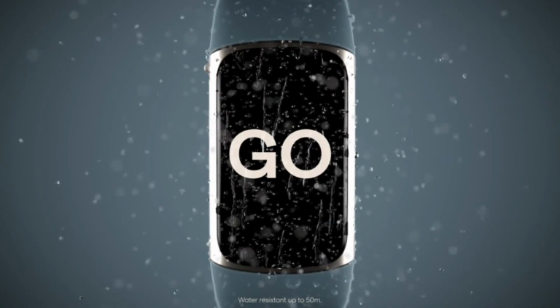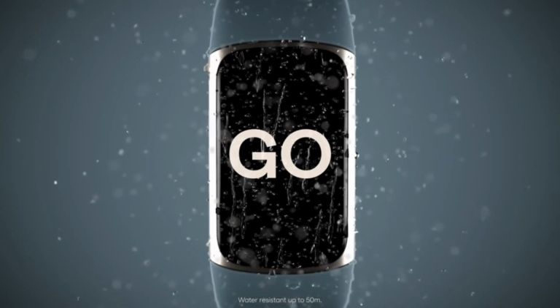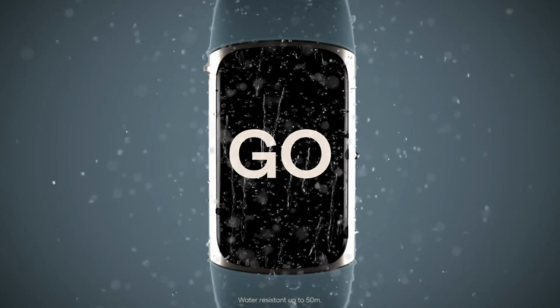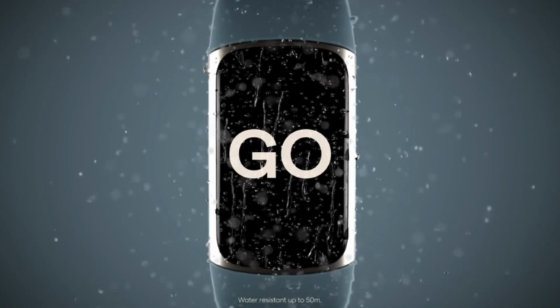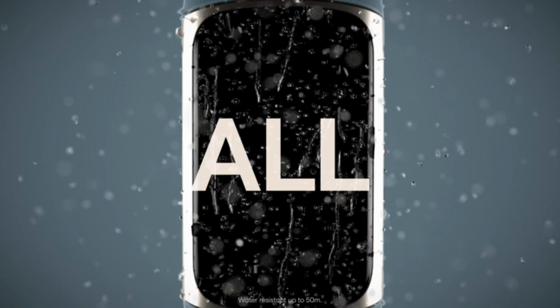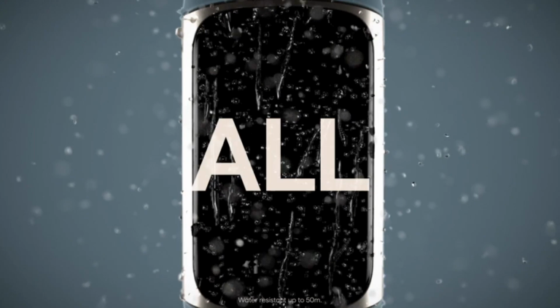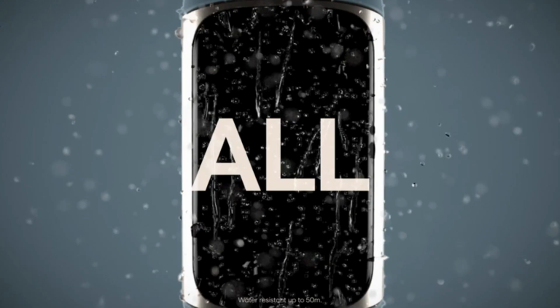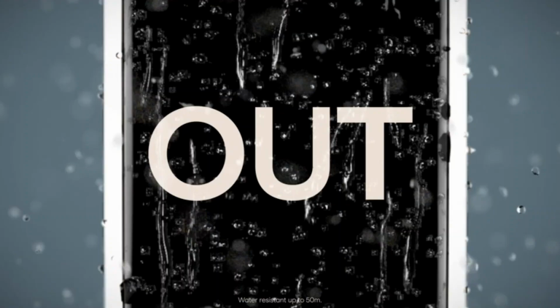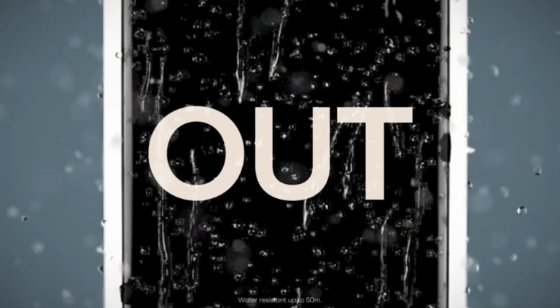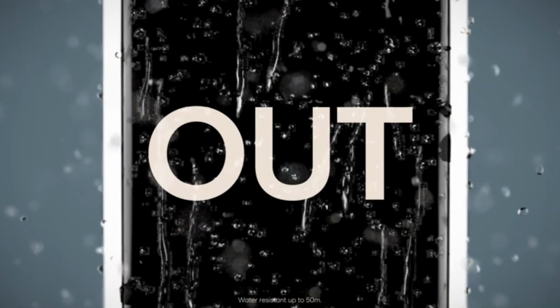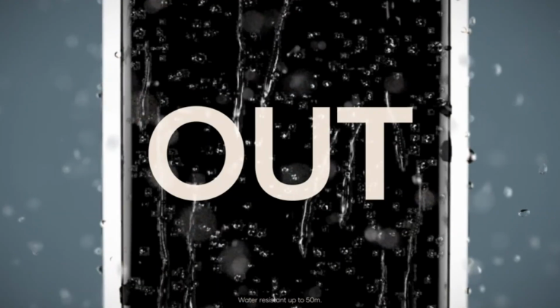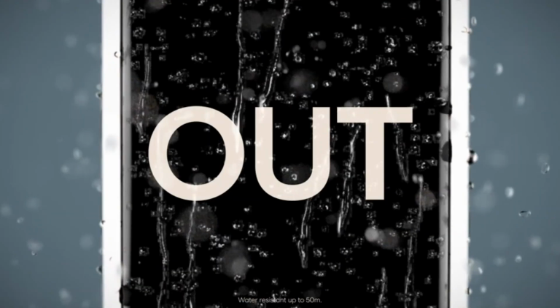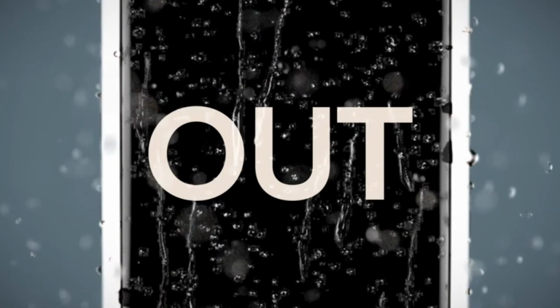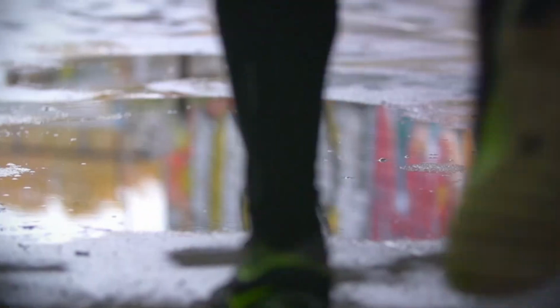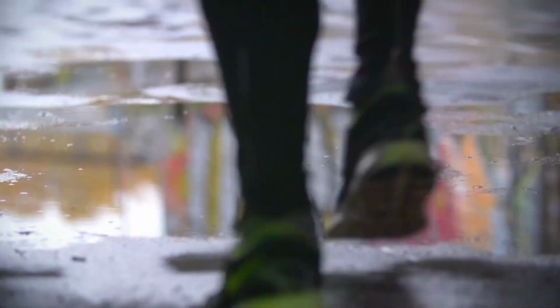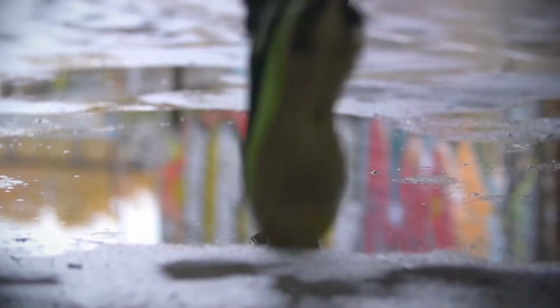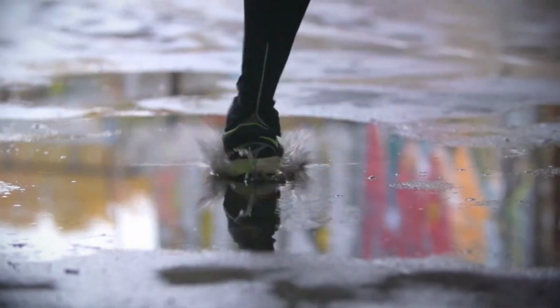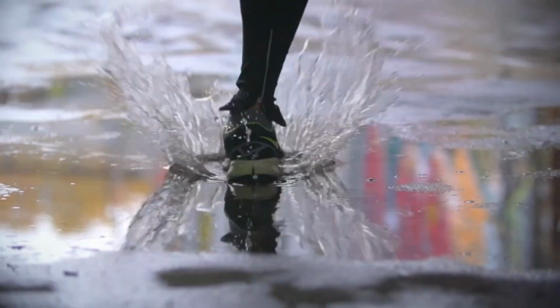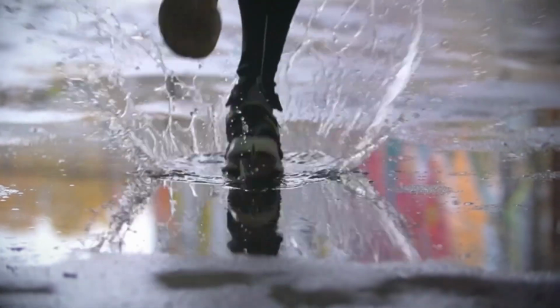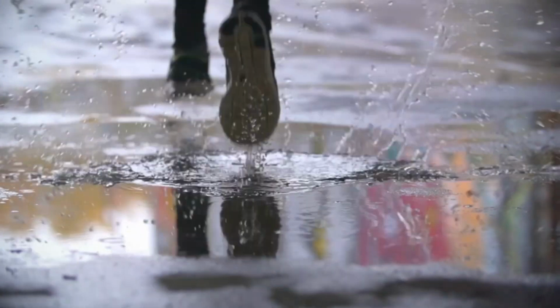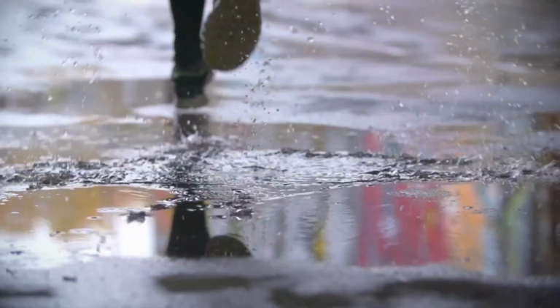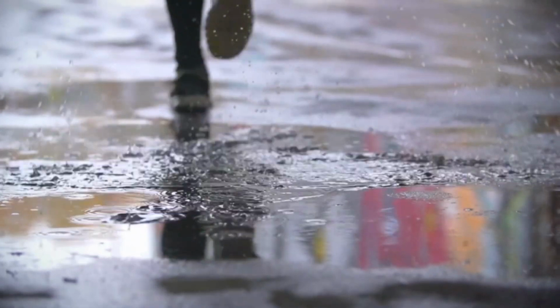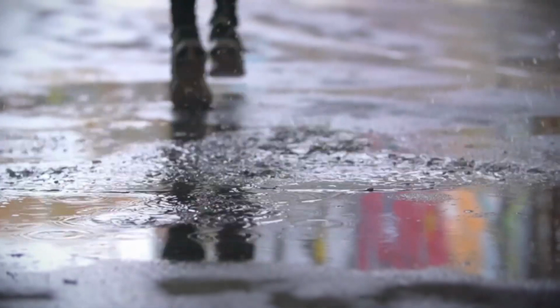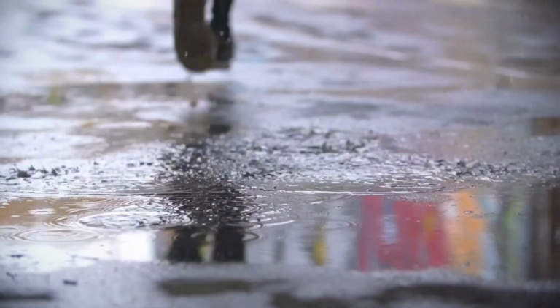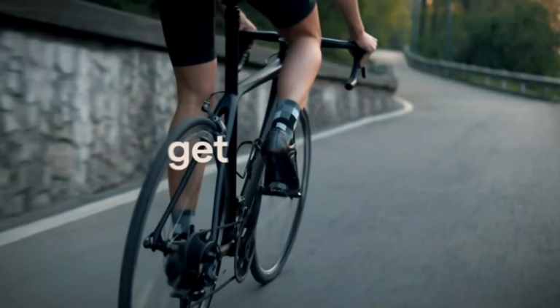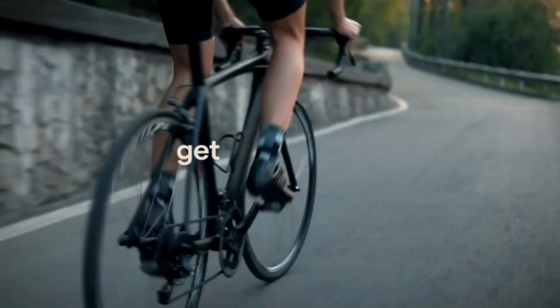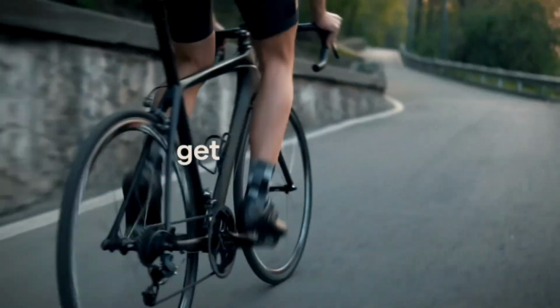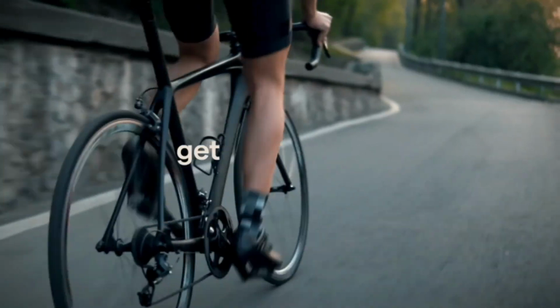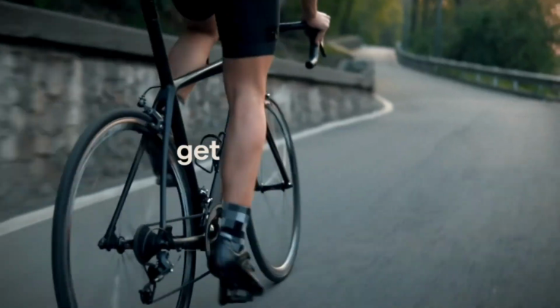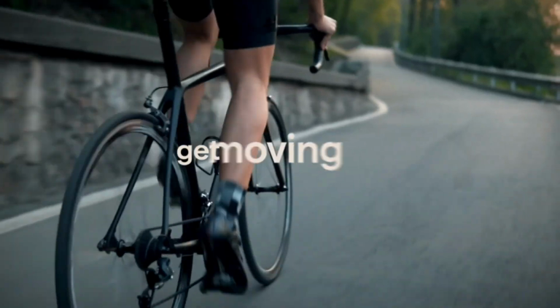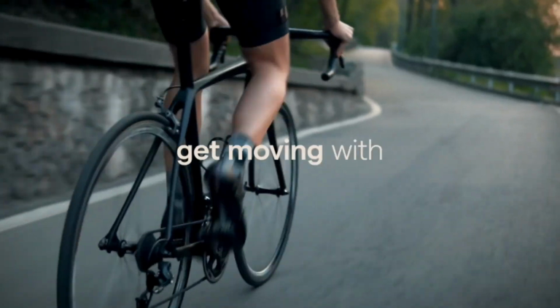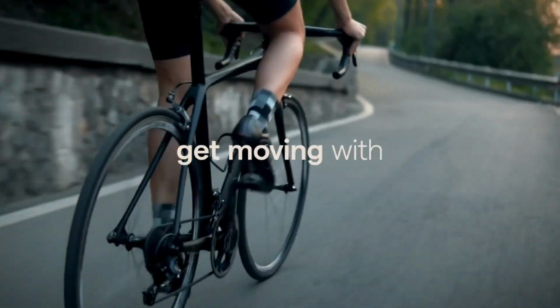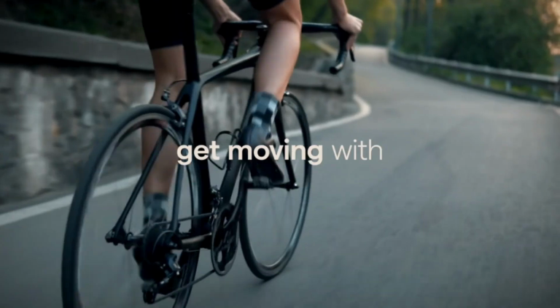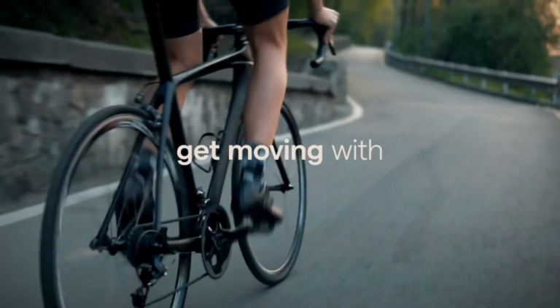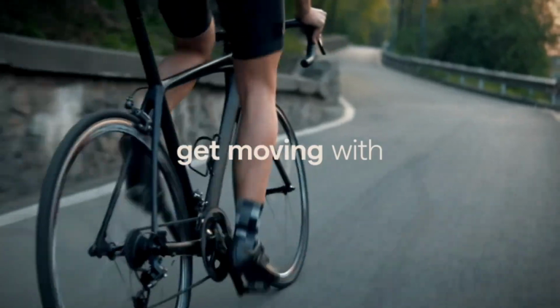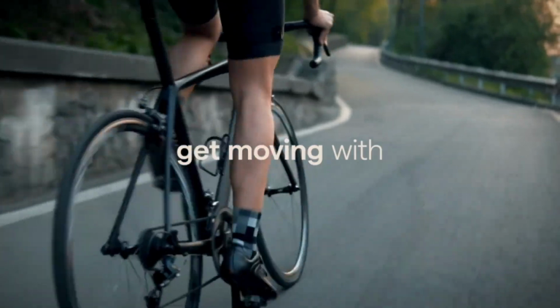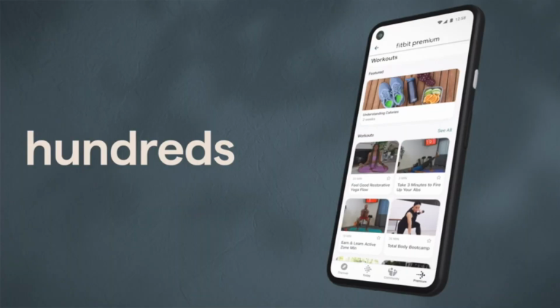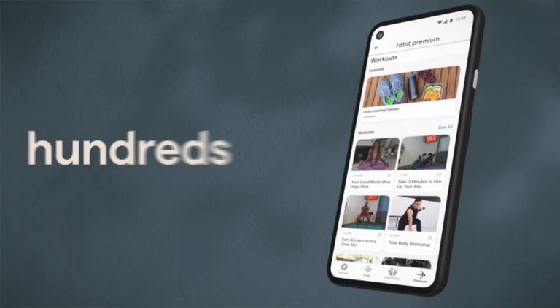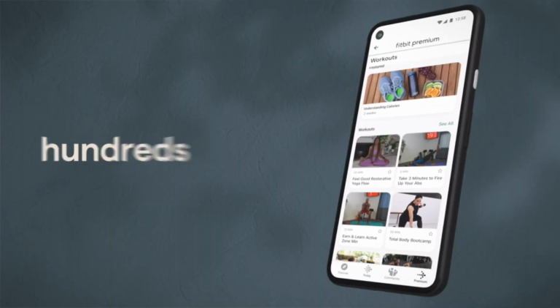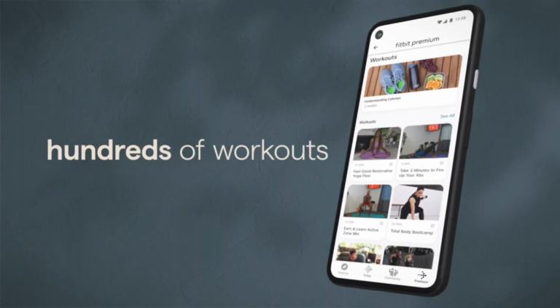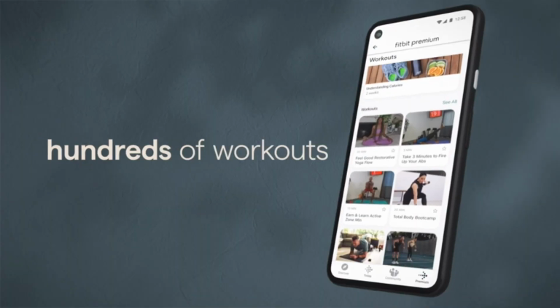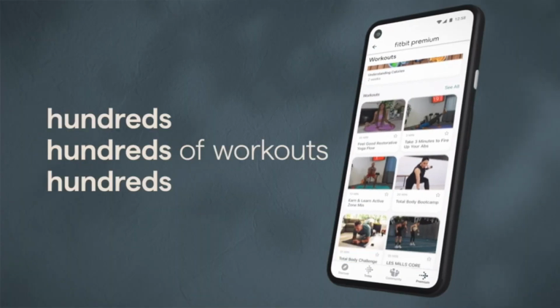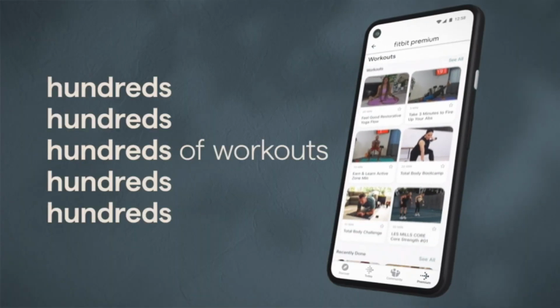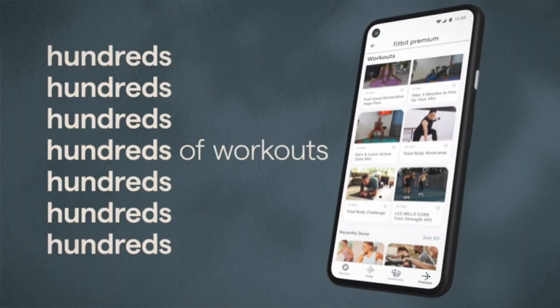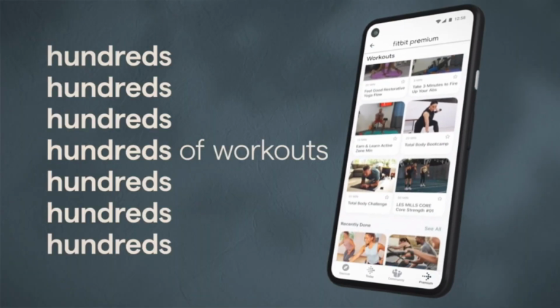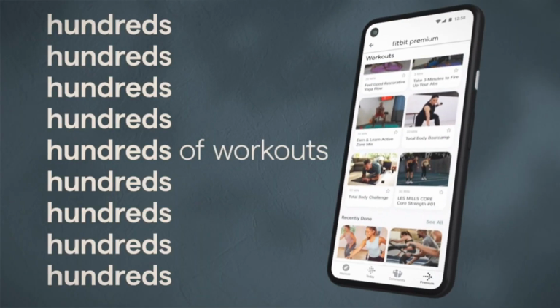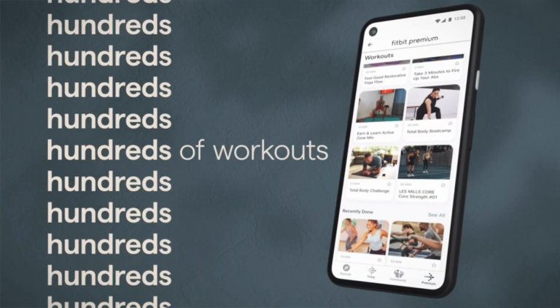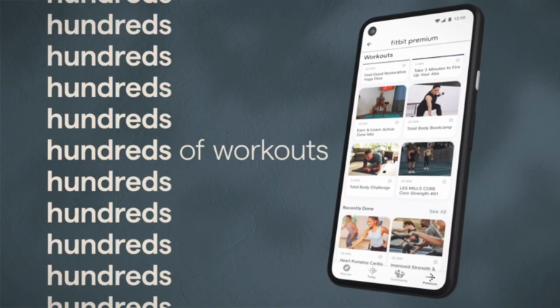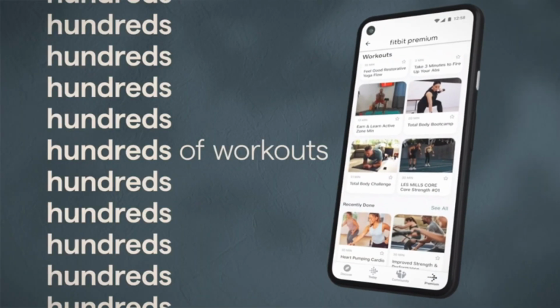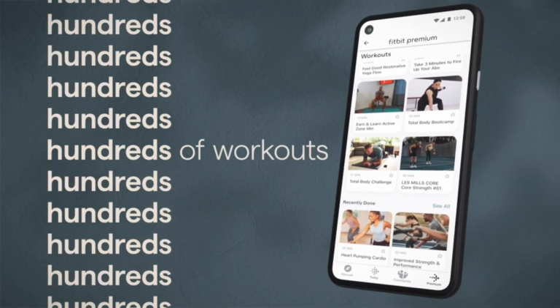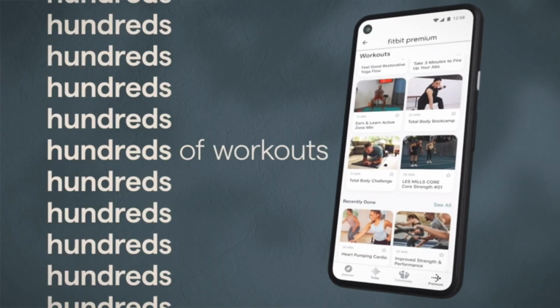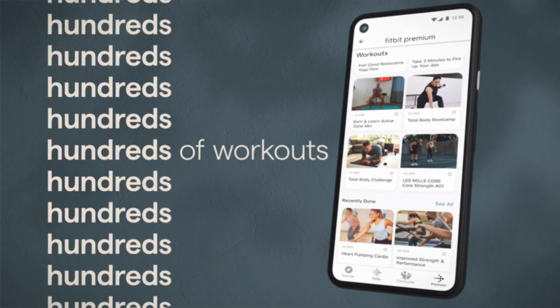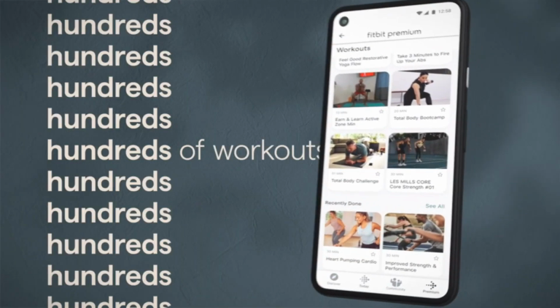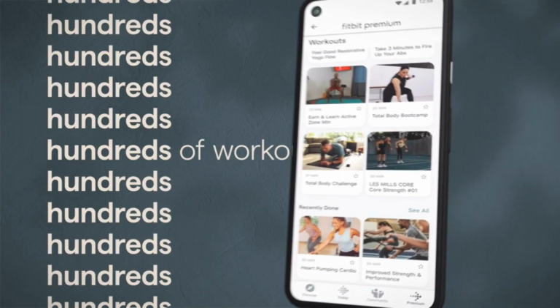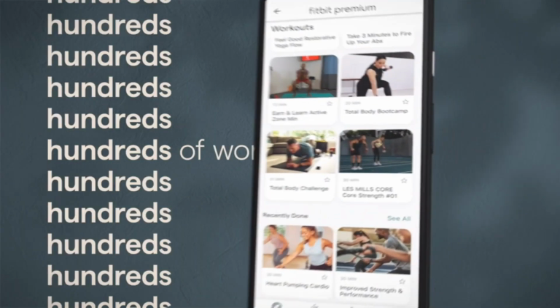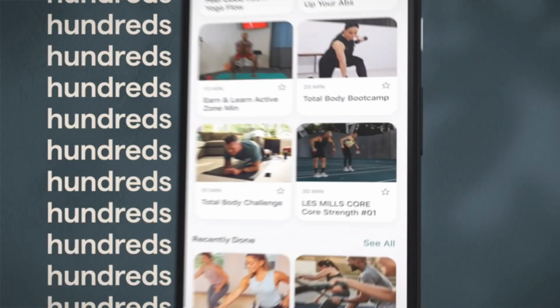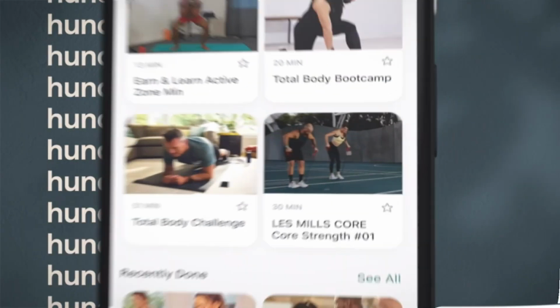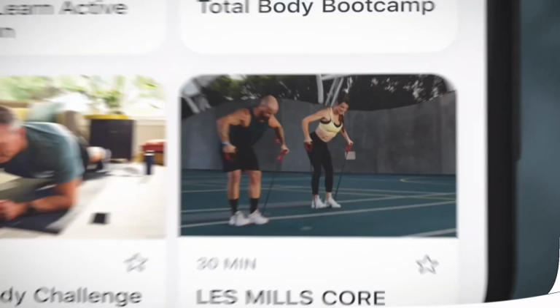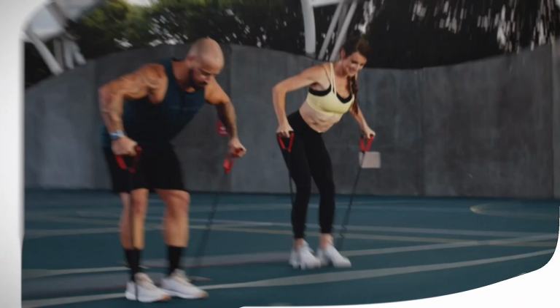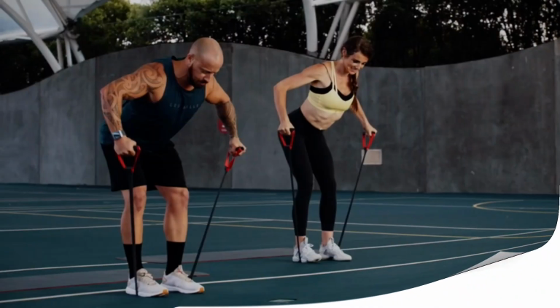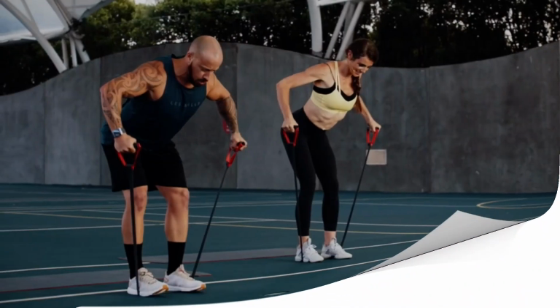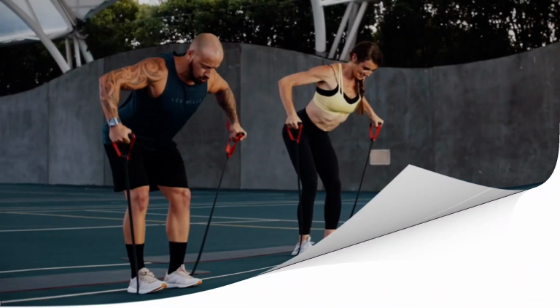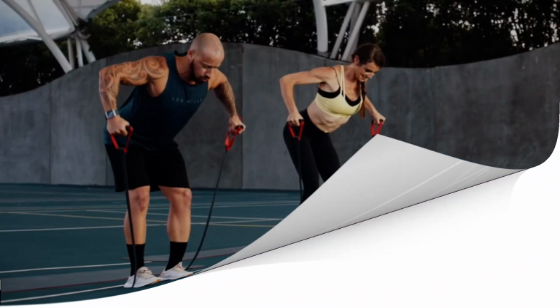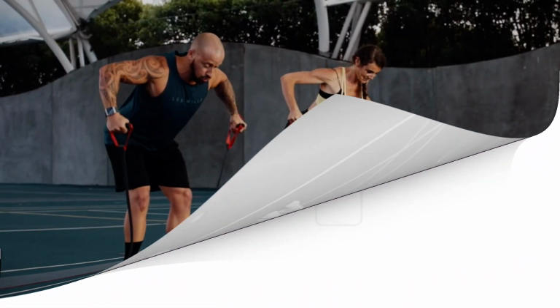As one of the best Fitbits on the market, it's on the pricey side — you'll find more budget-friendly options further down our ranking.